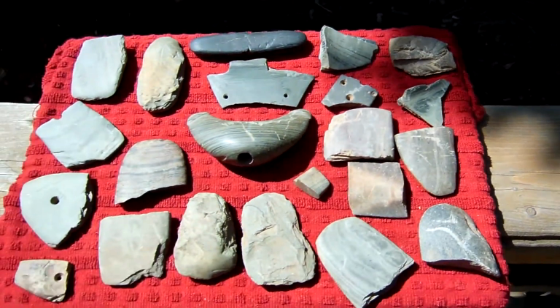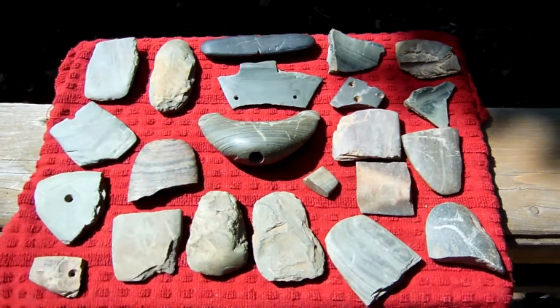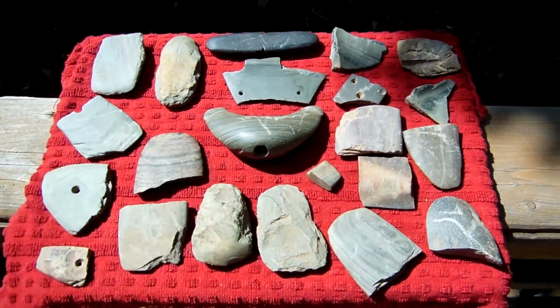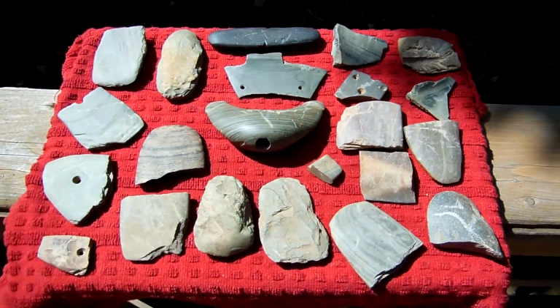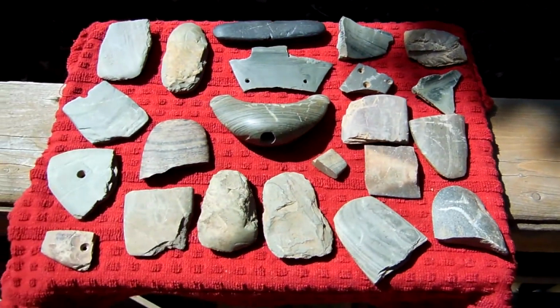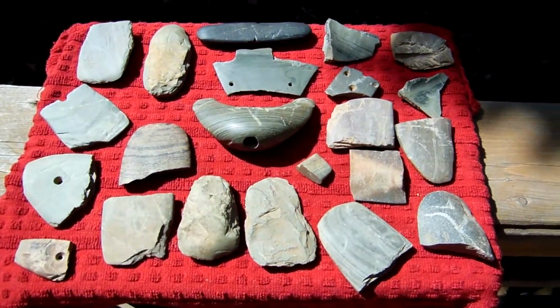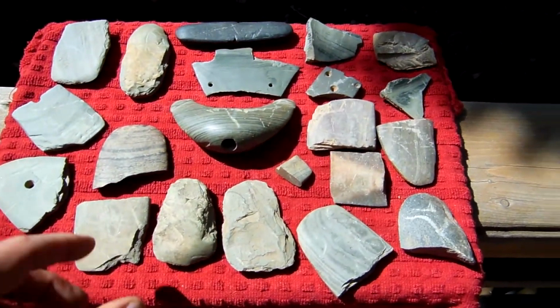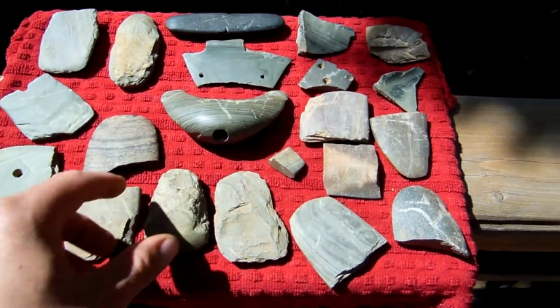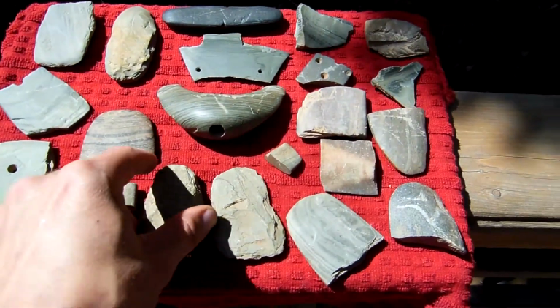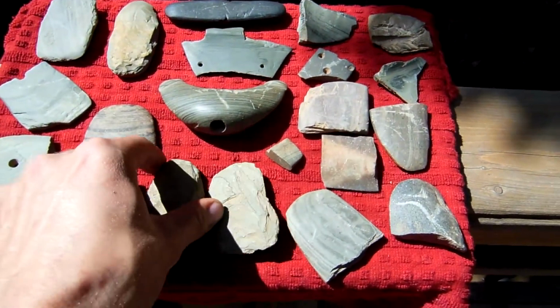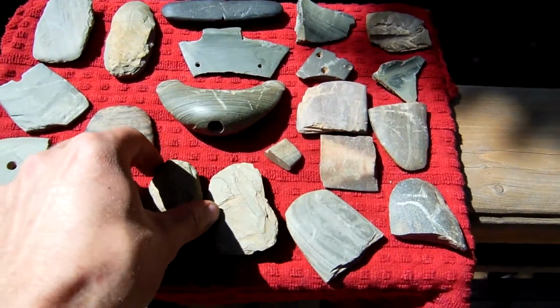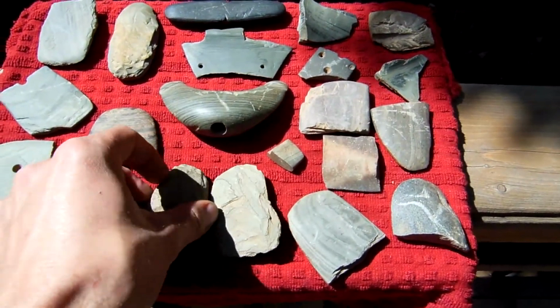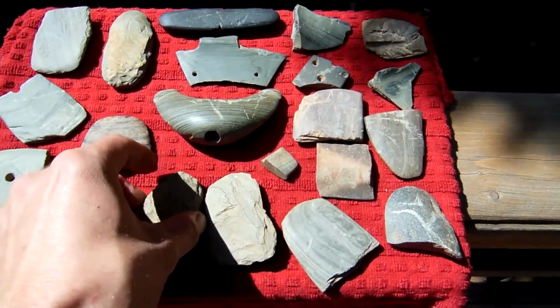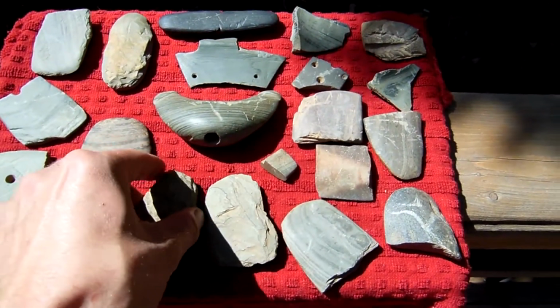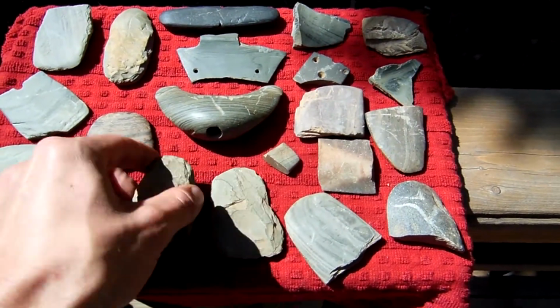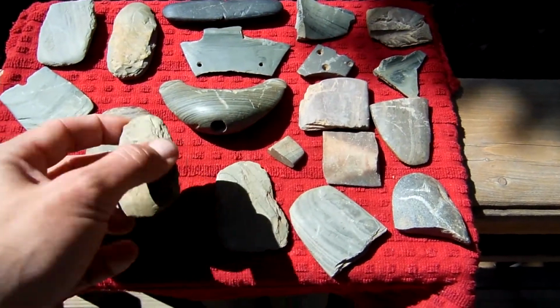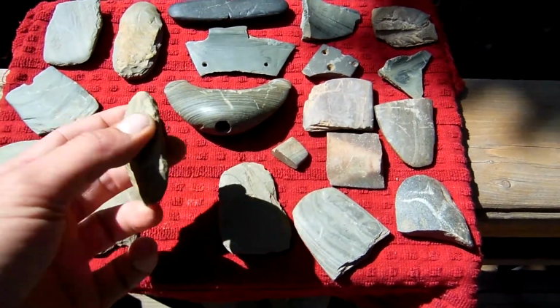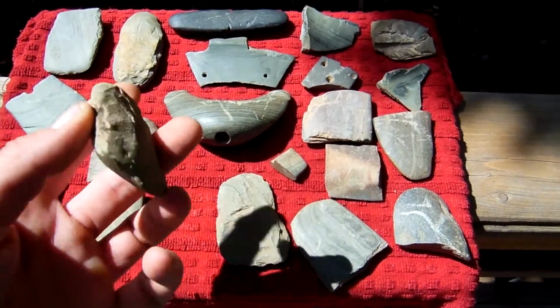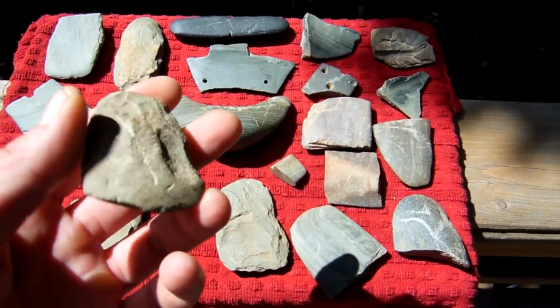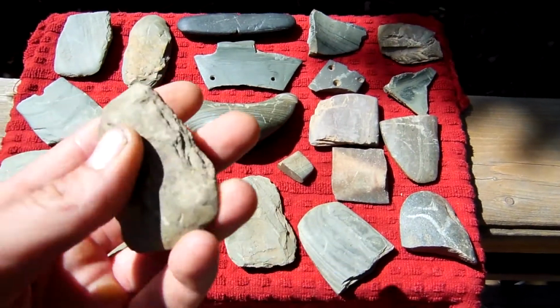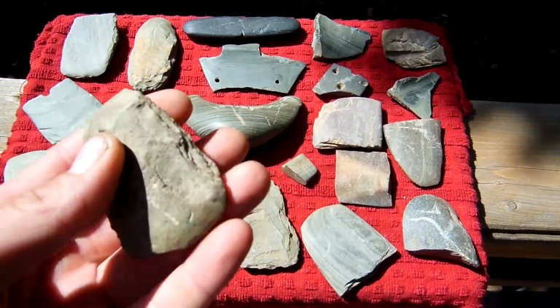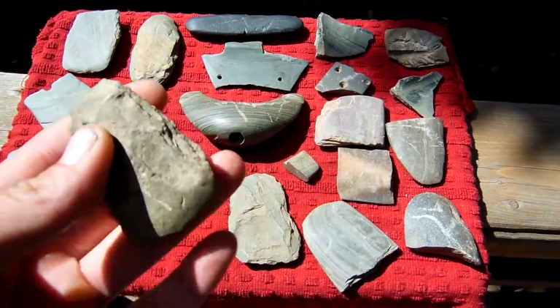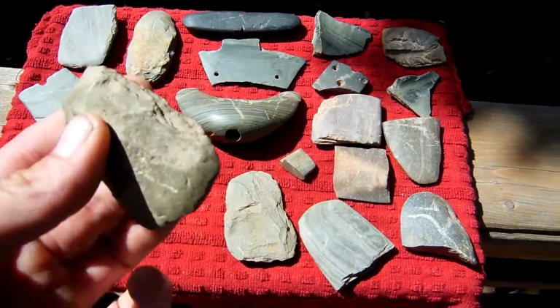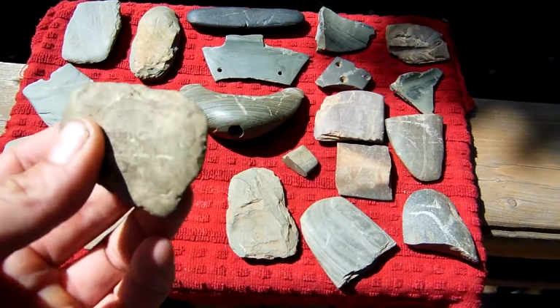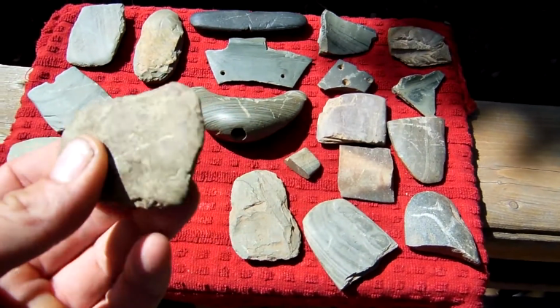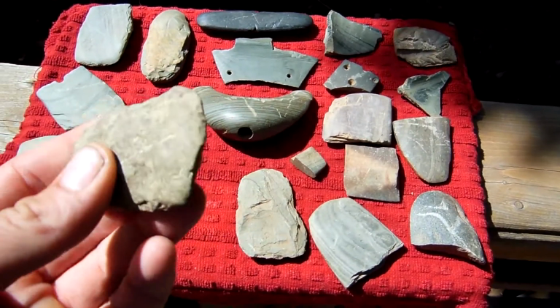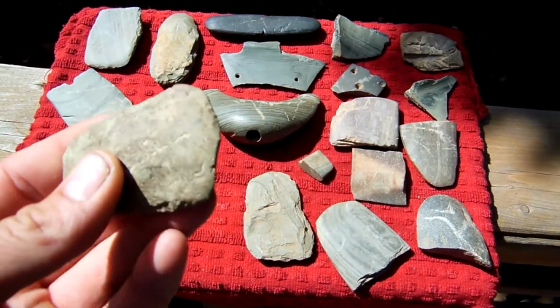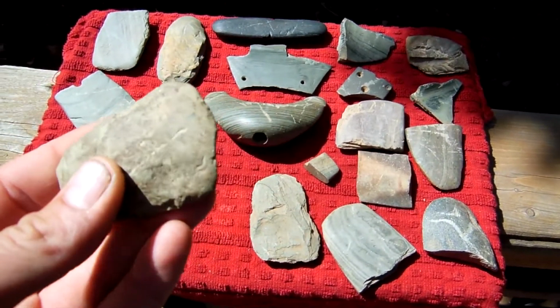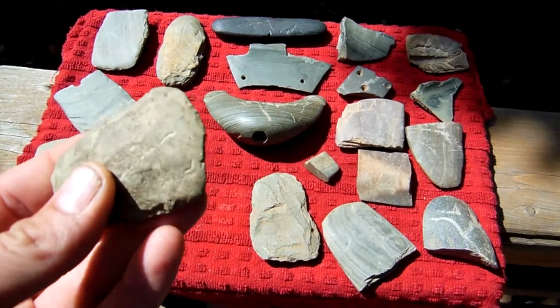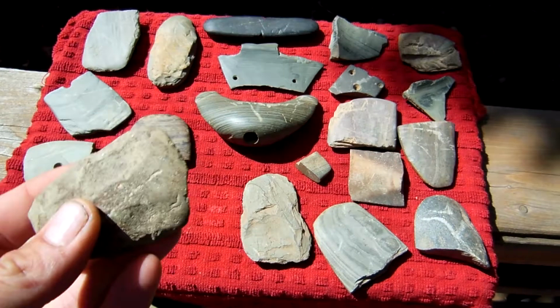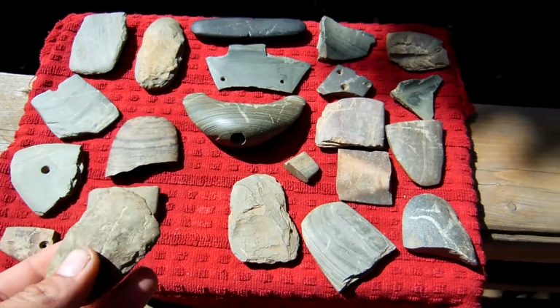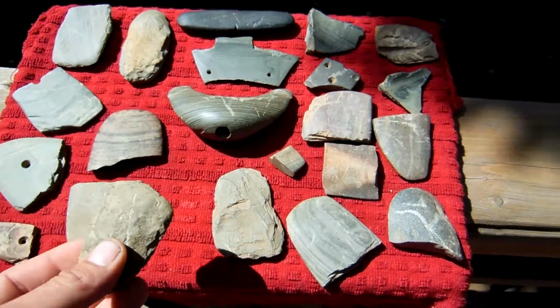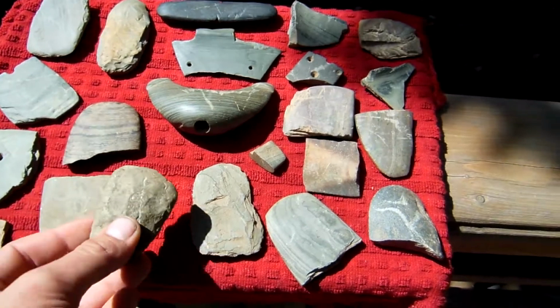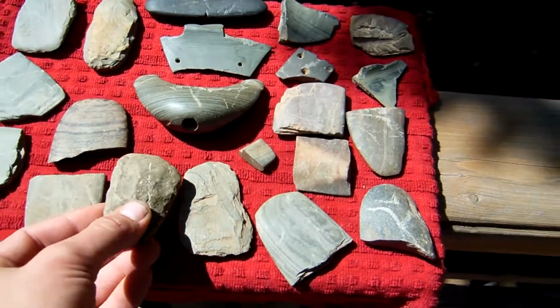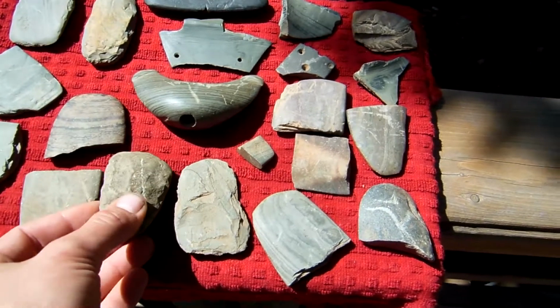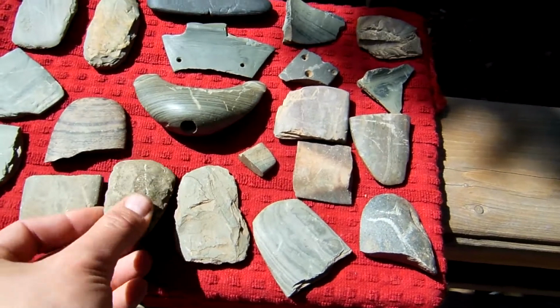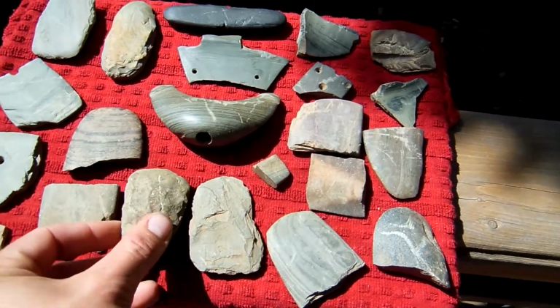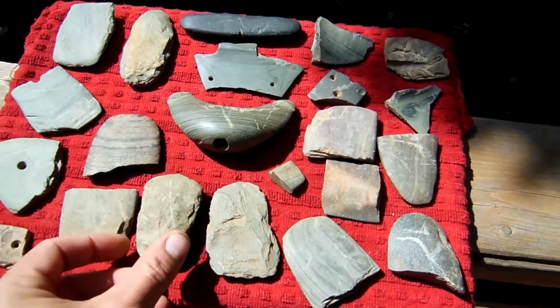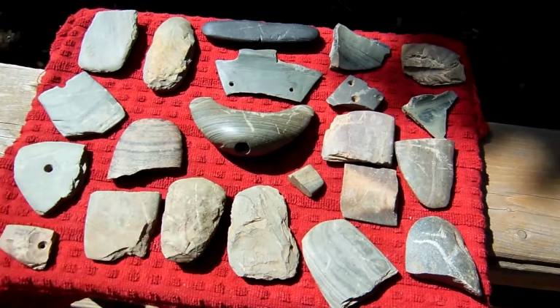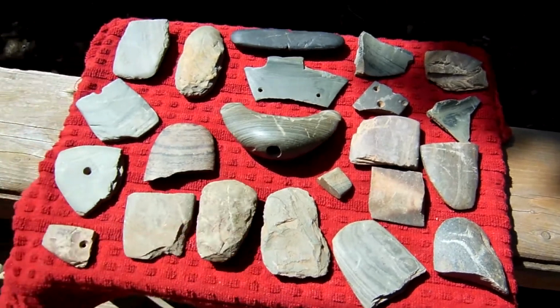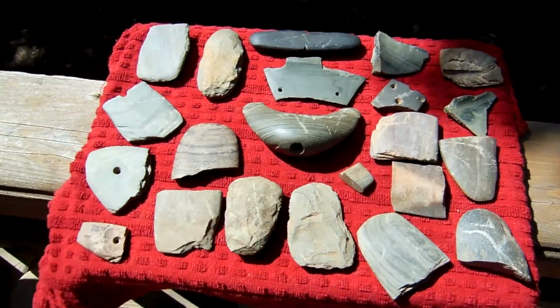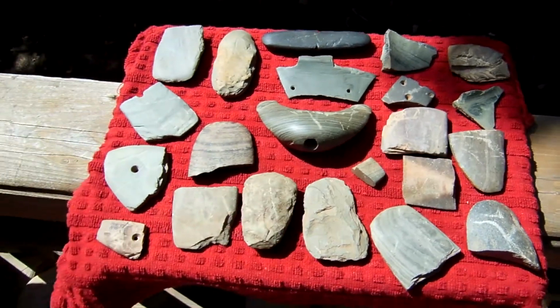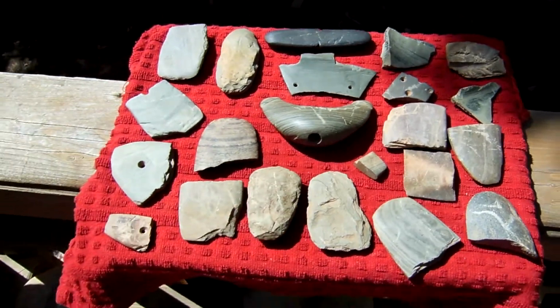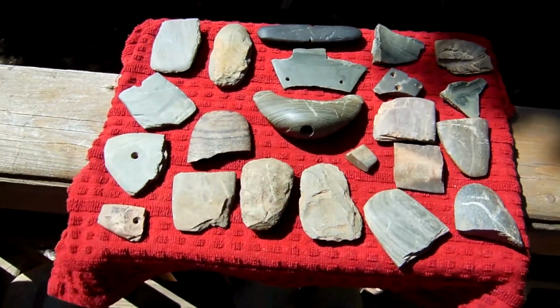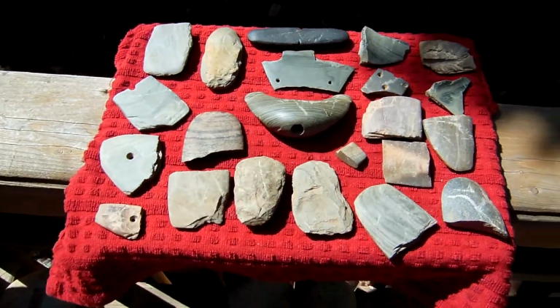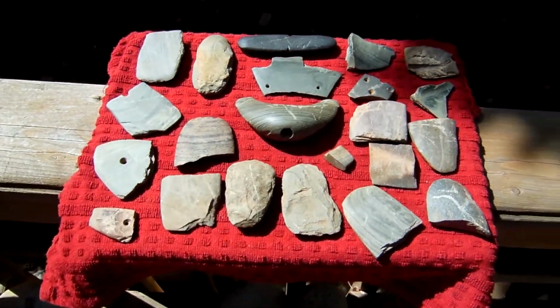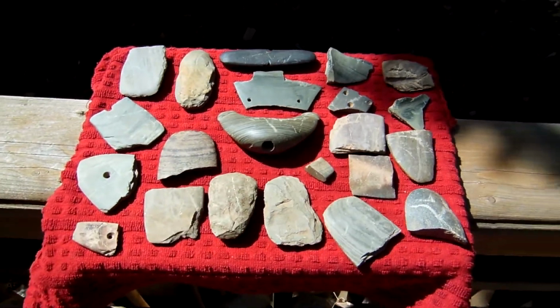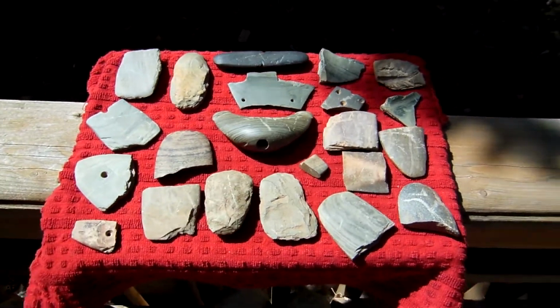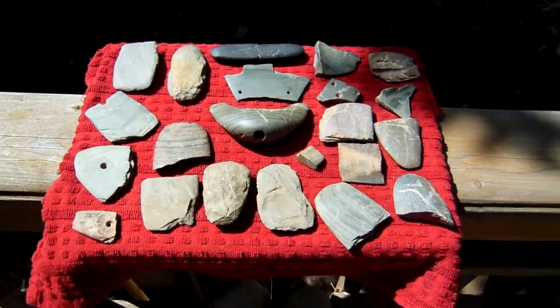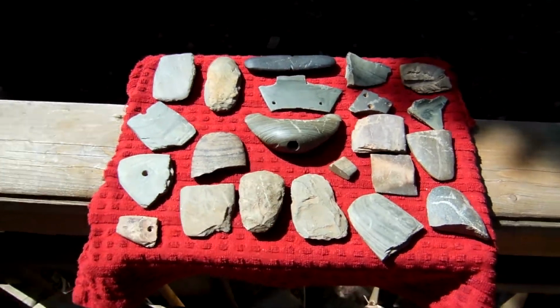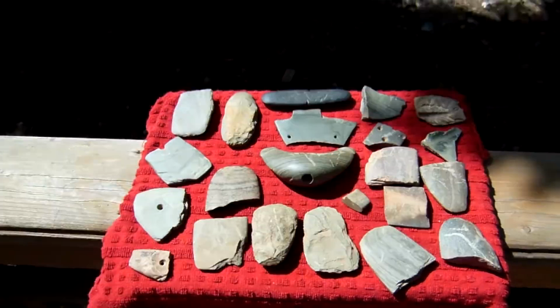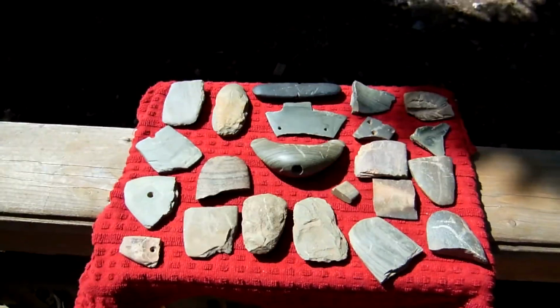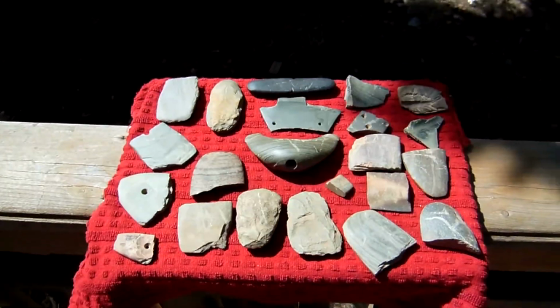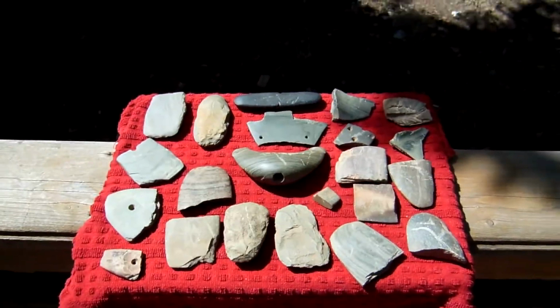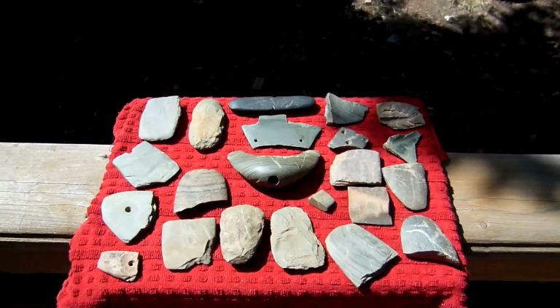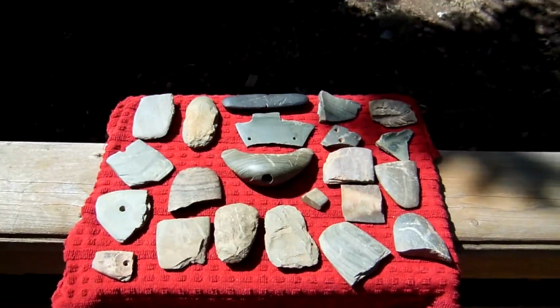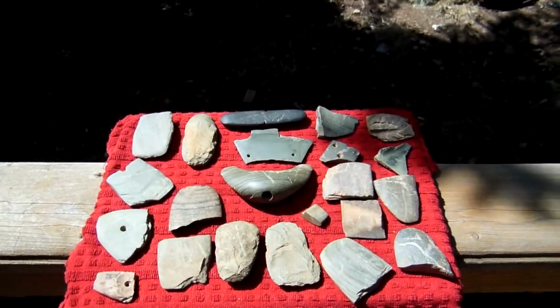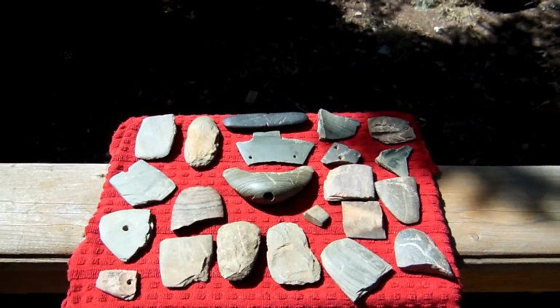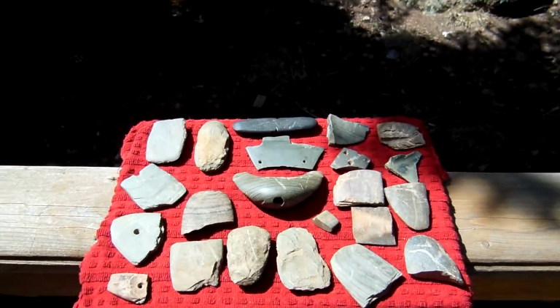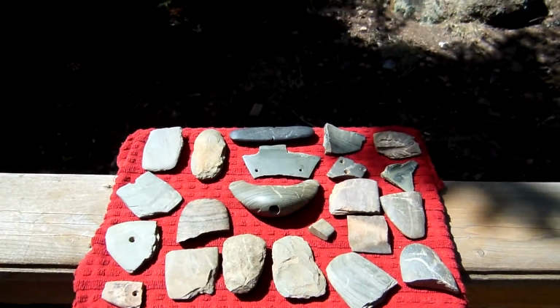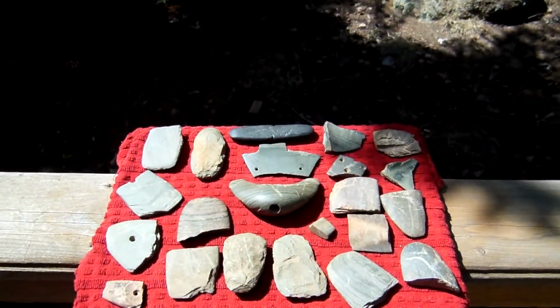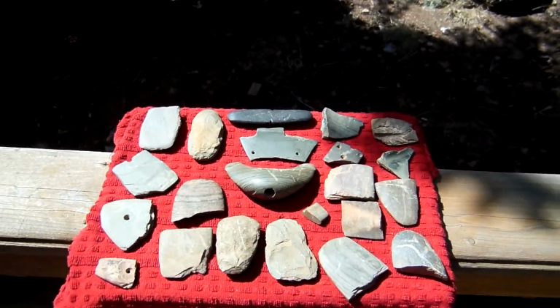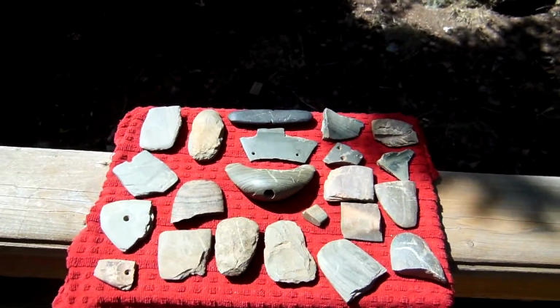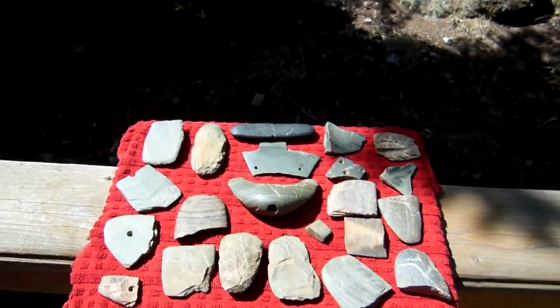Lots of broken ones. See what you think. Thanks for watching.